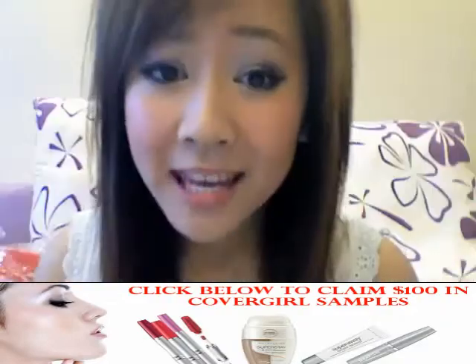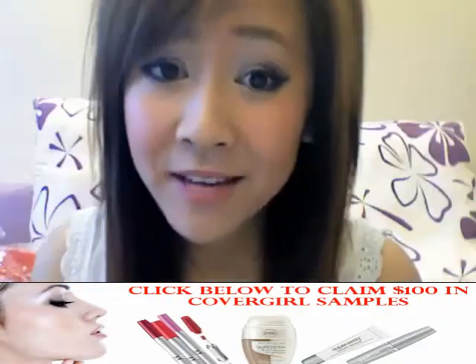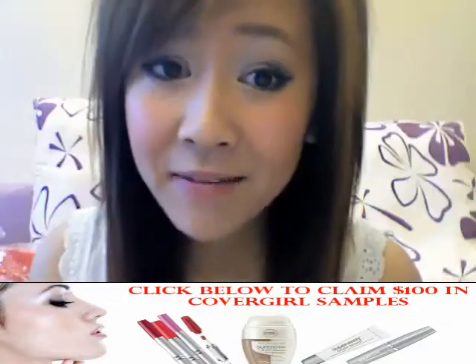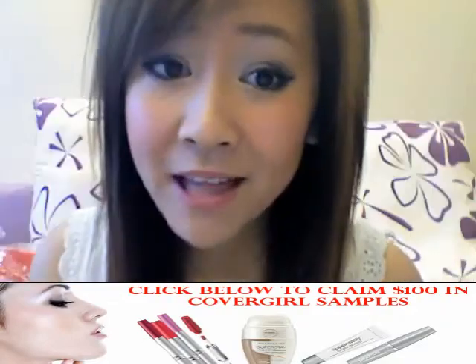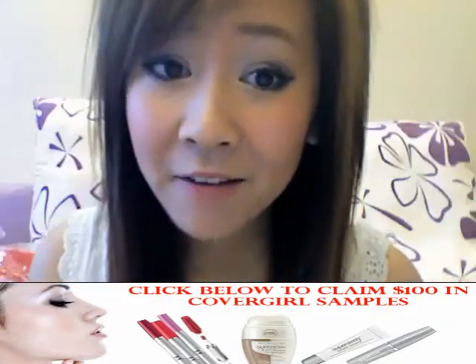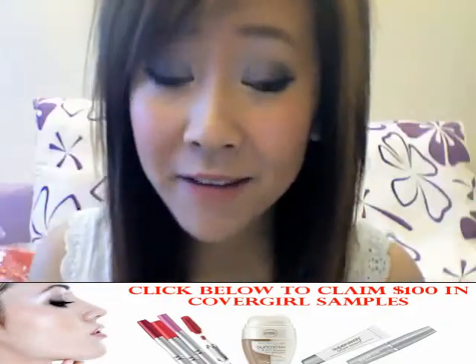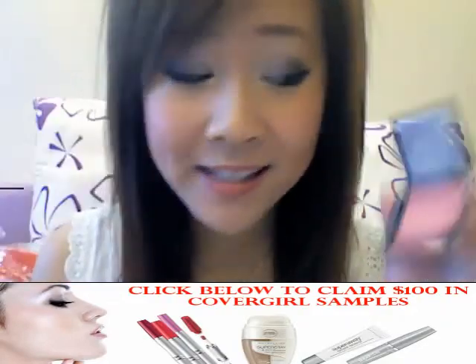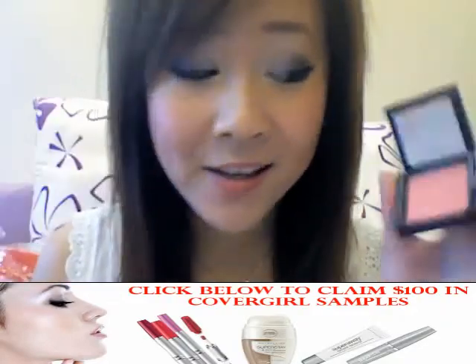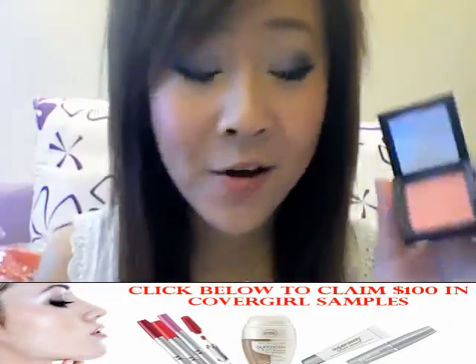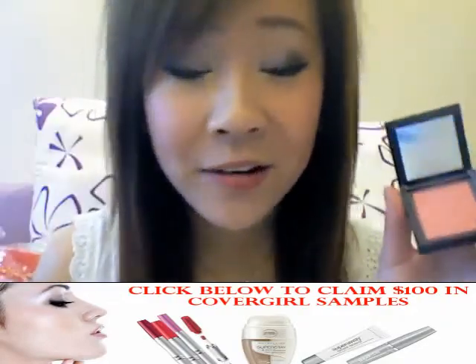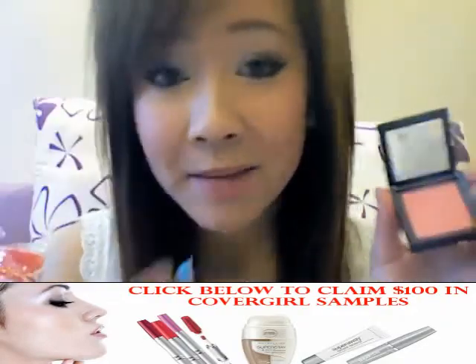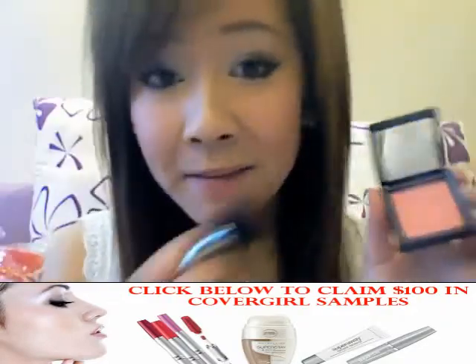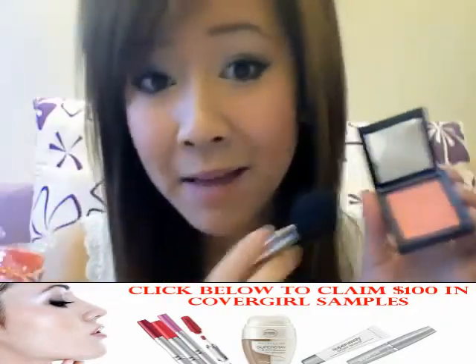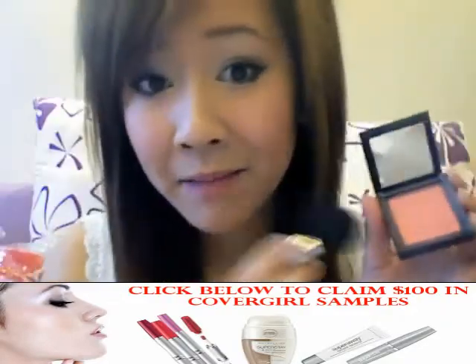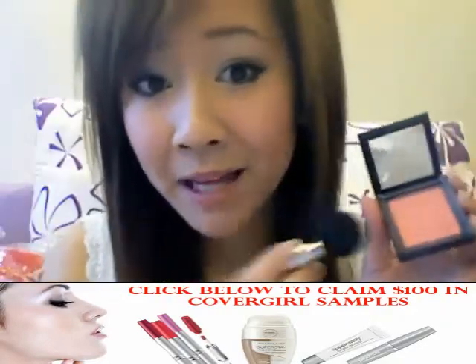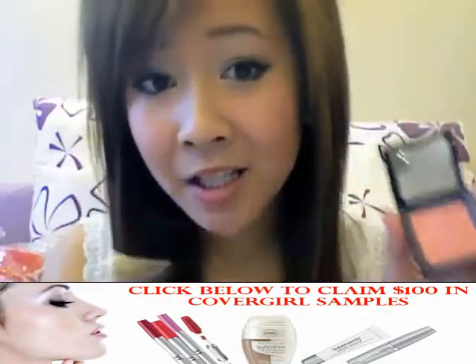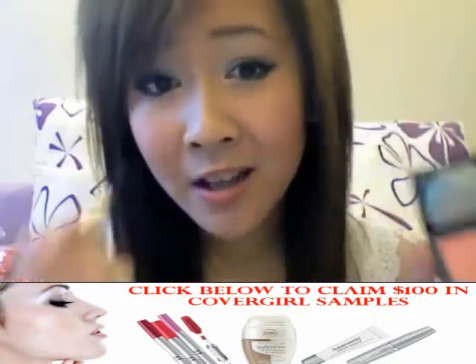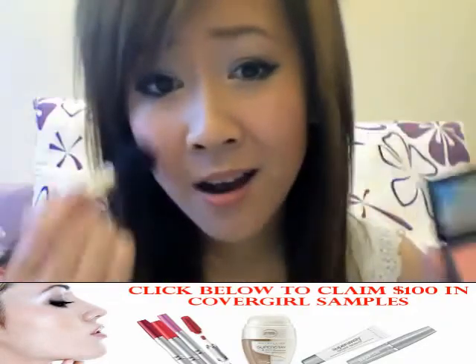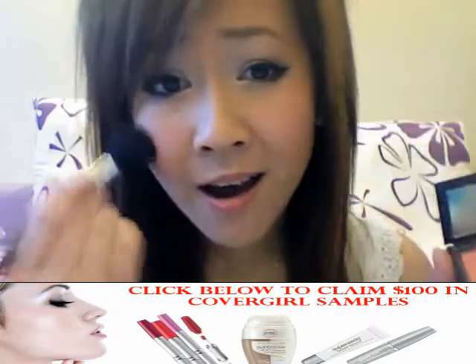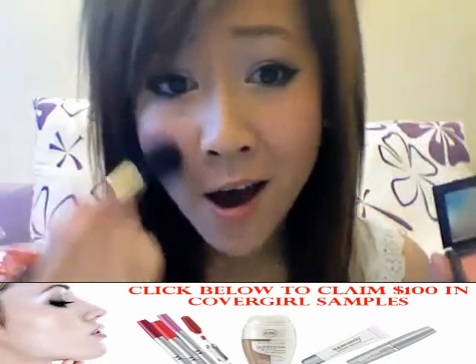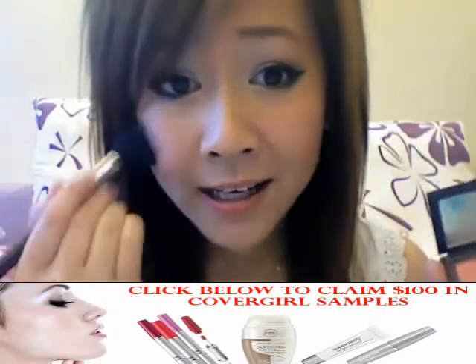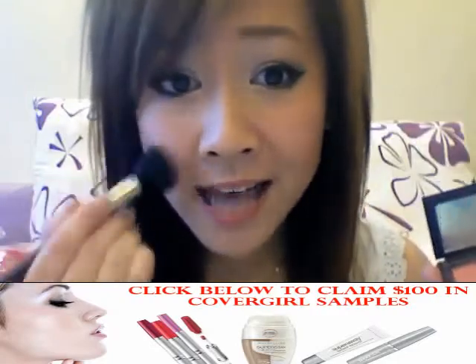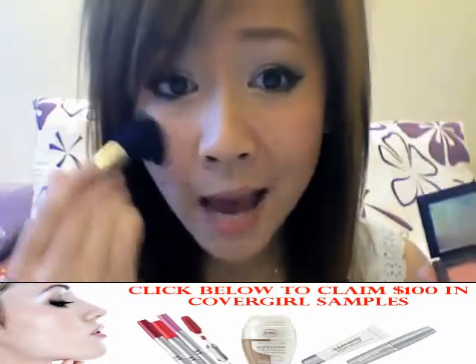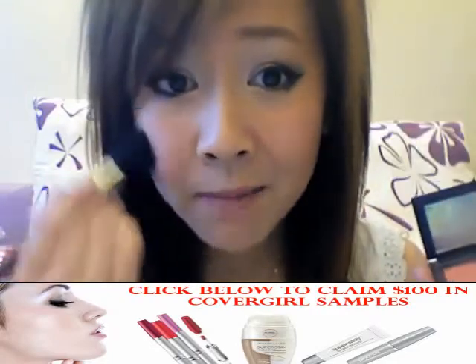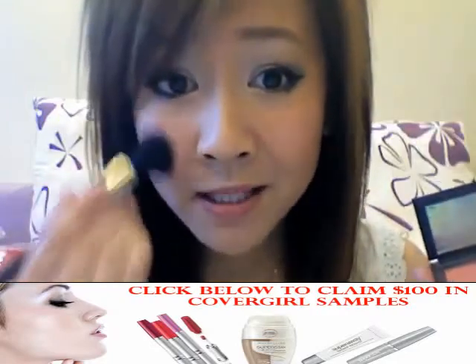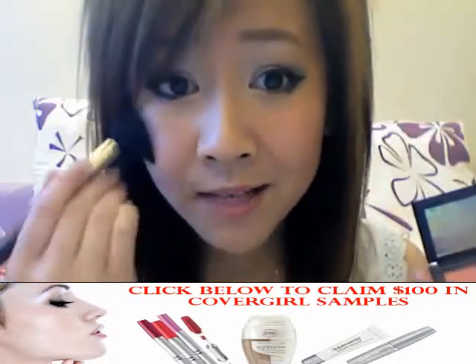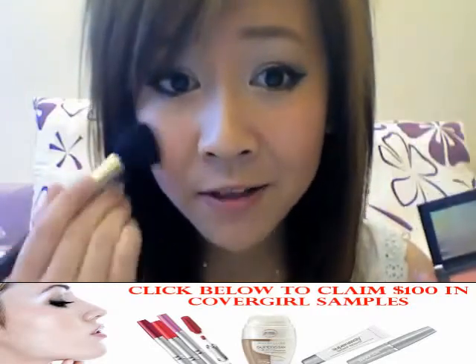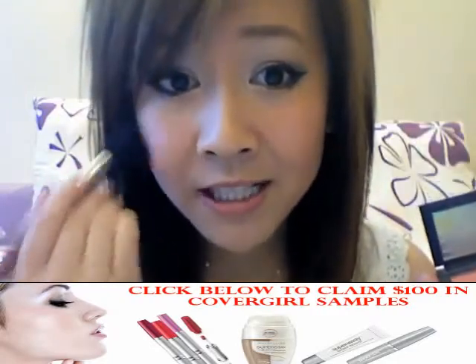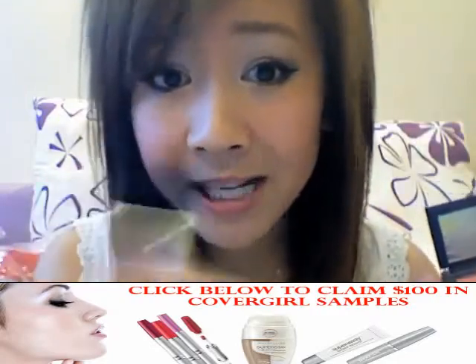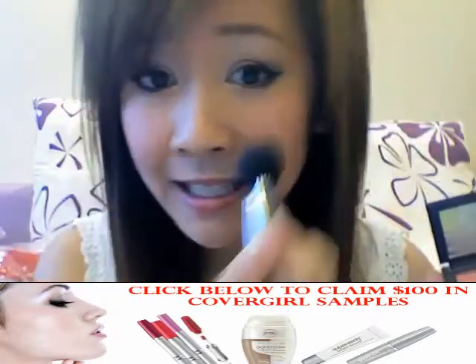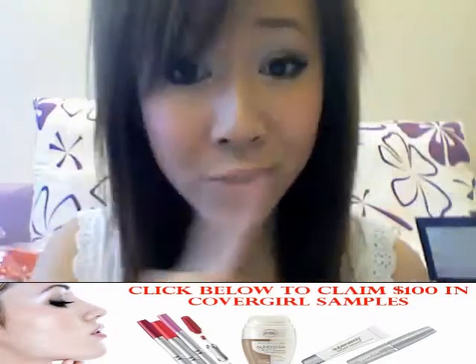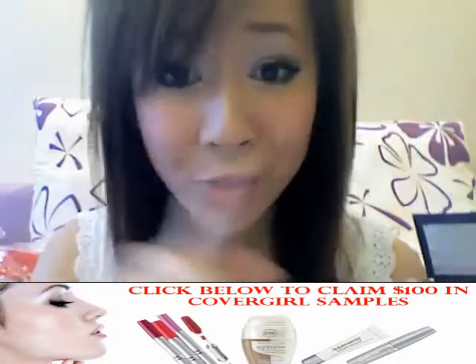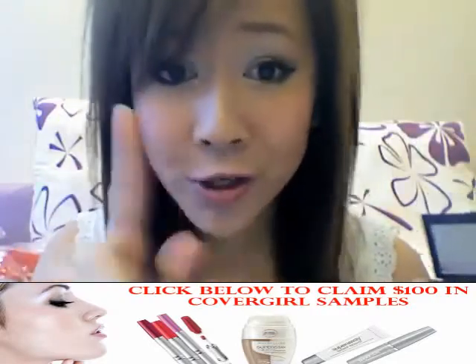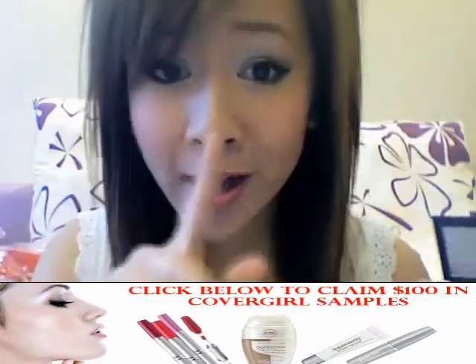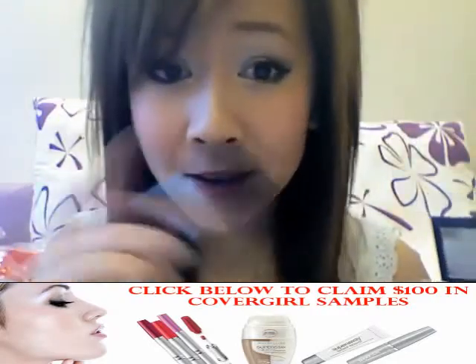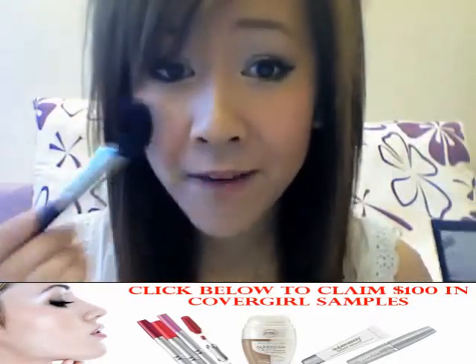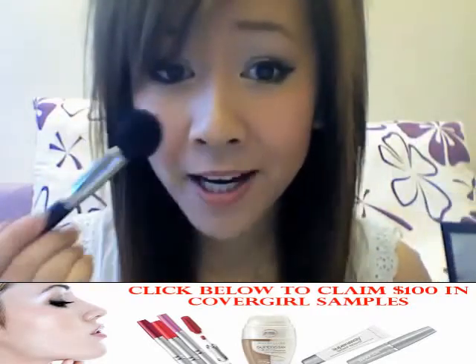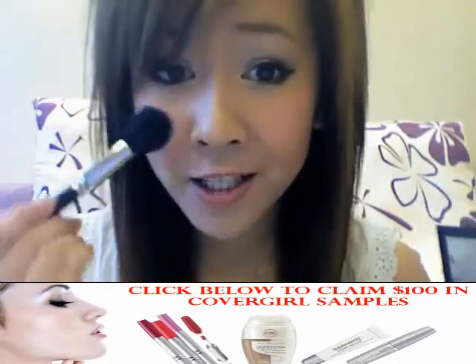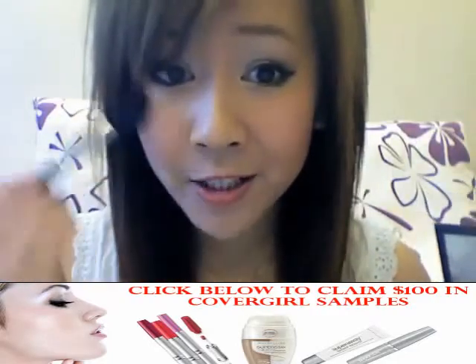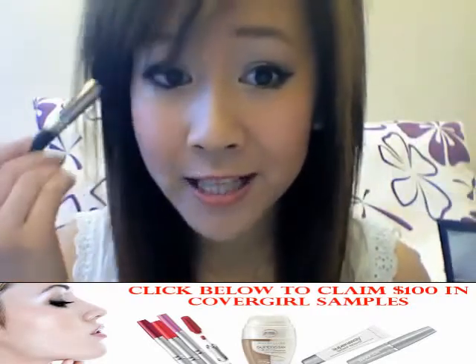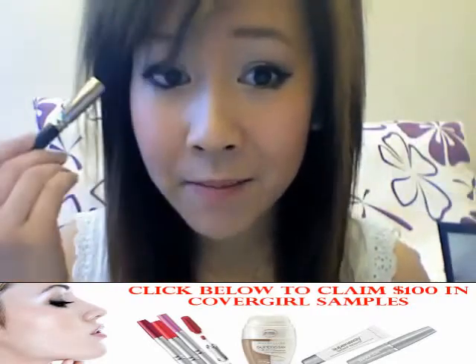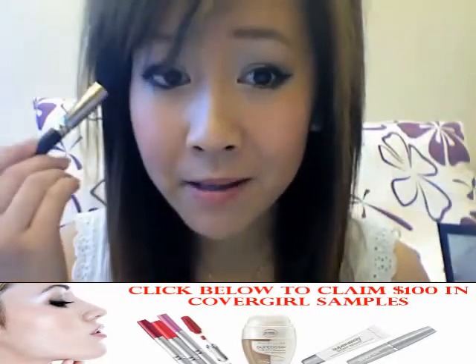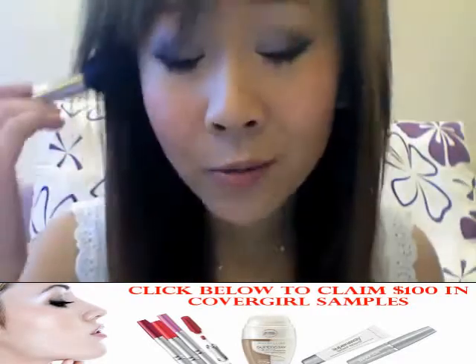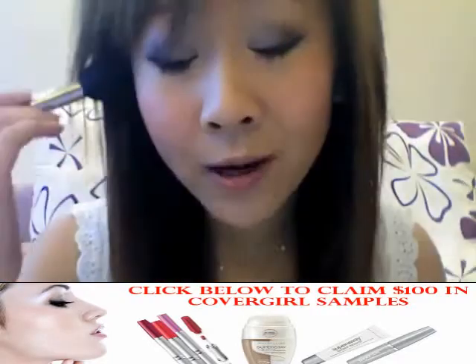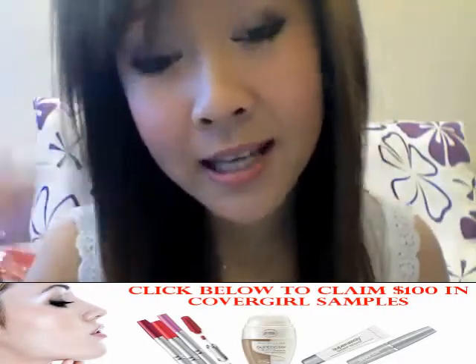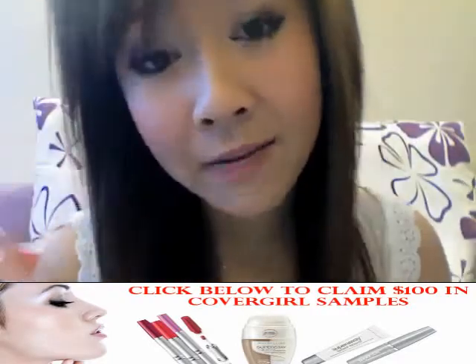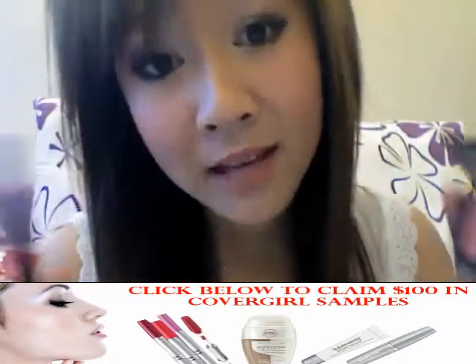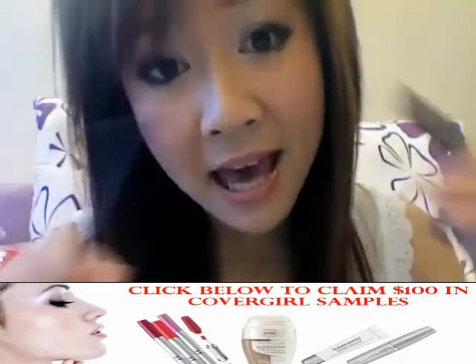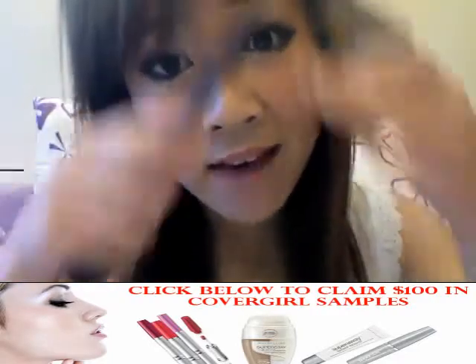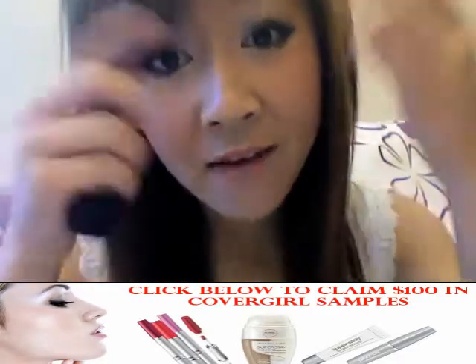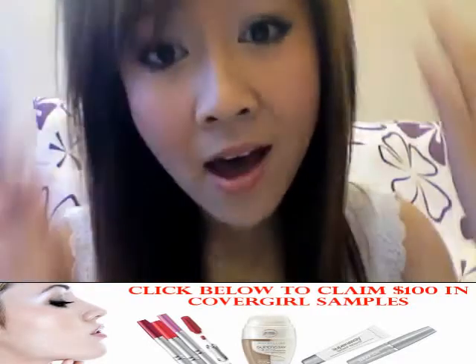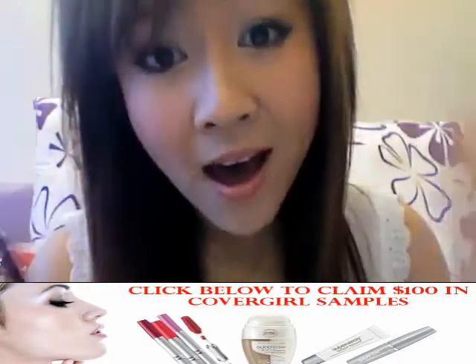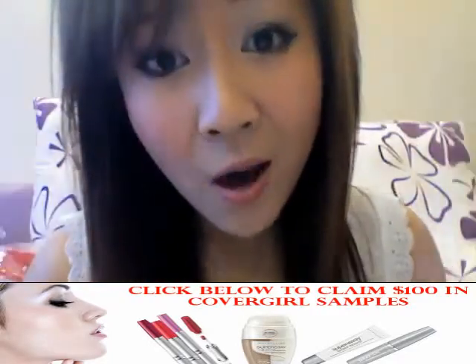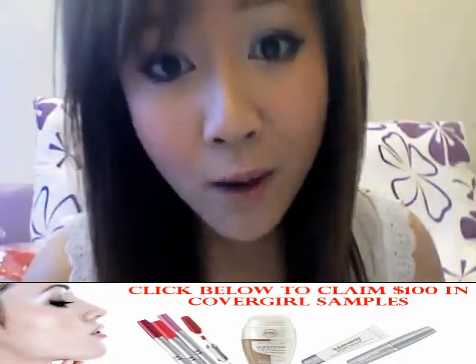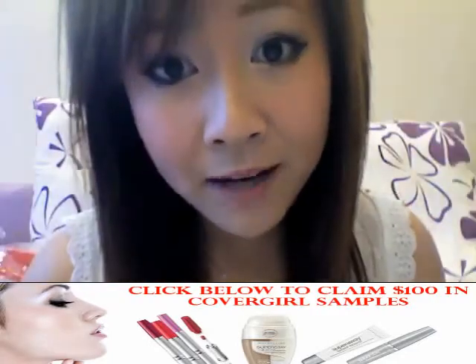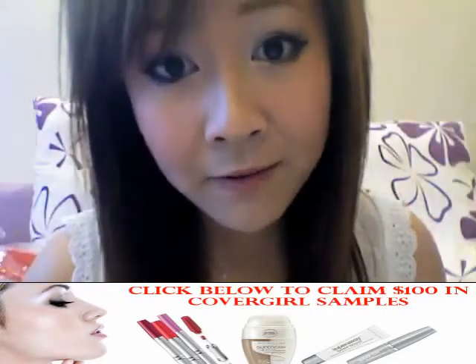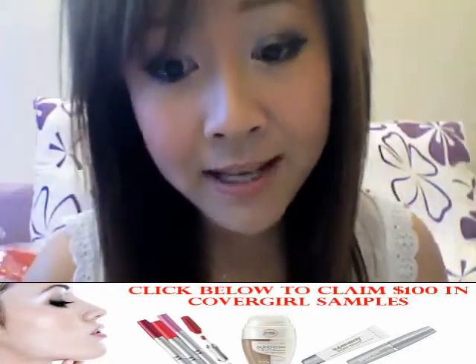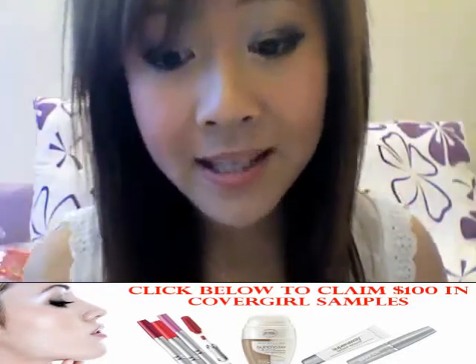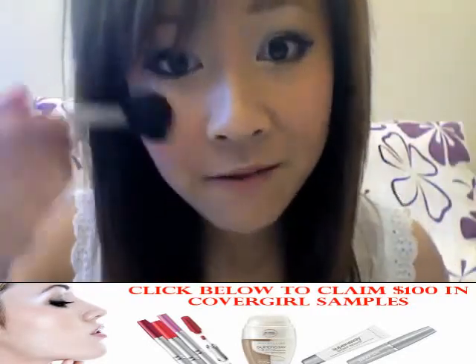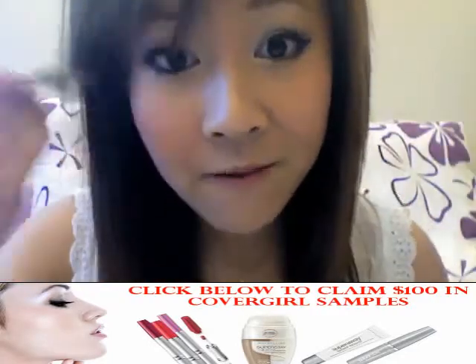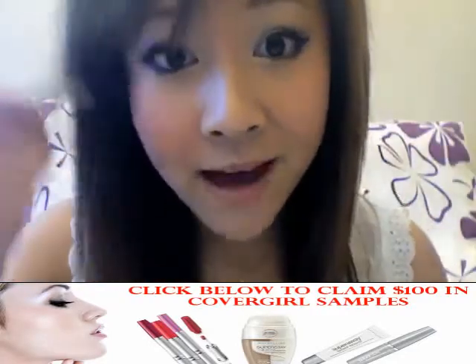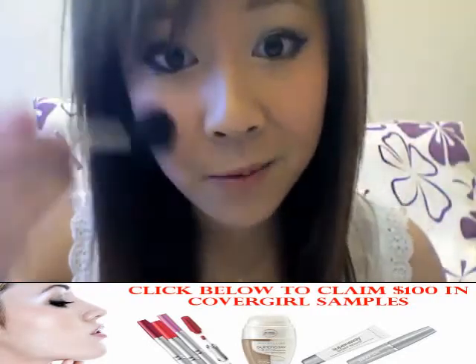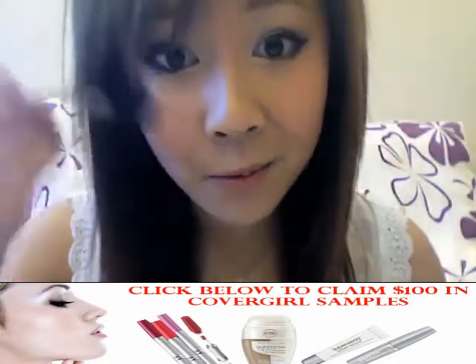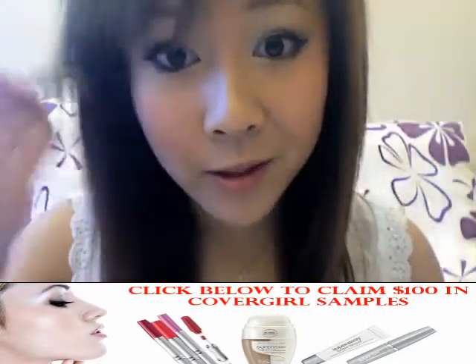If you have a long face, only apply blush on the apples of your cheeks — do not fan out to your temples. Whereas if you have a wide face, fan upwards.